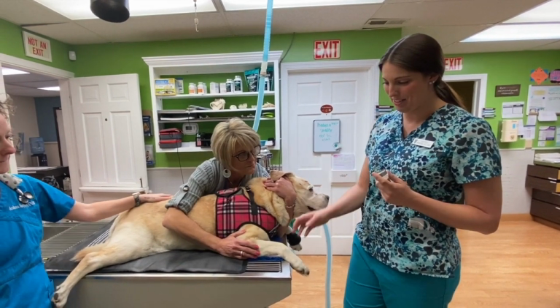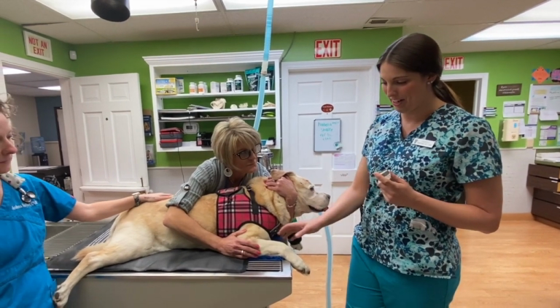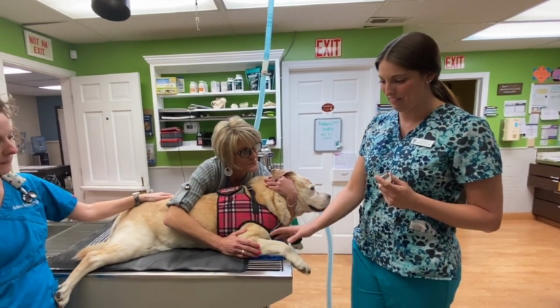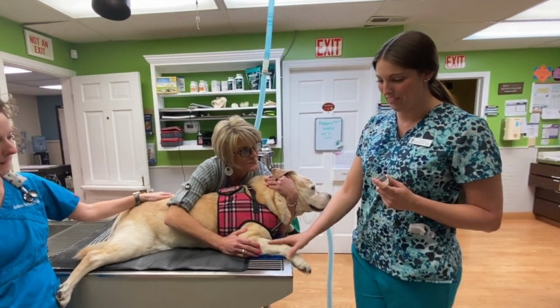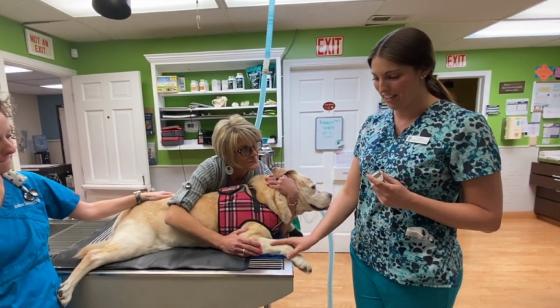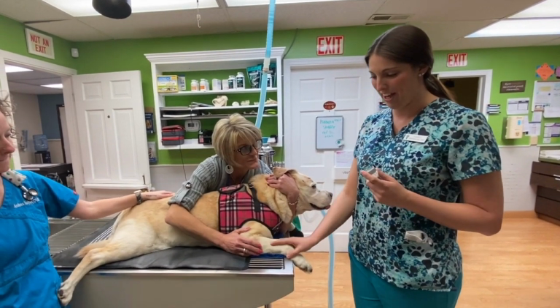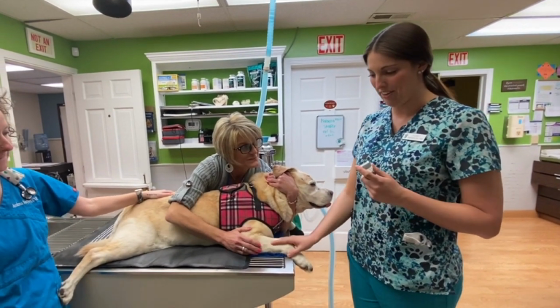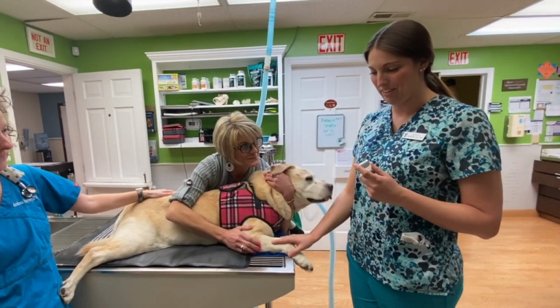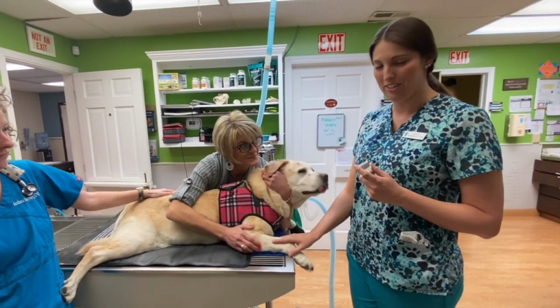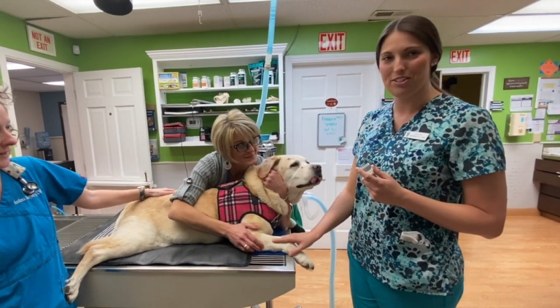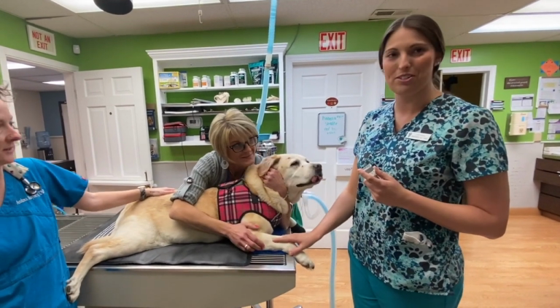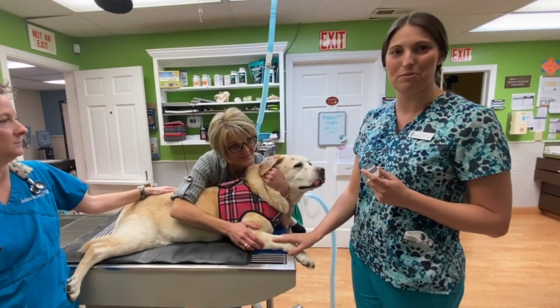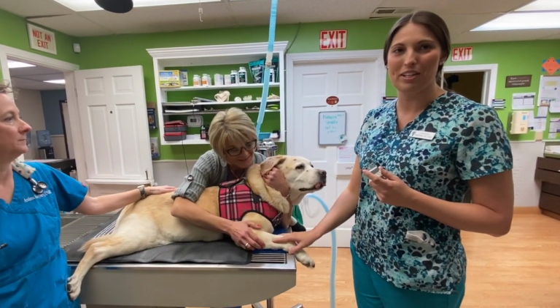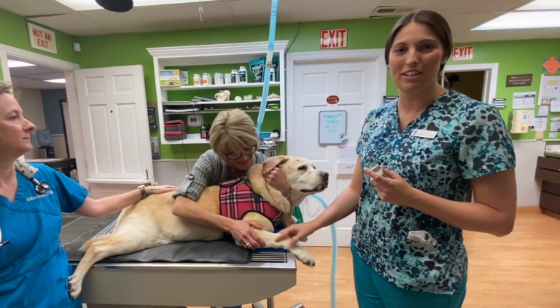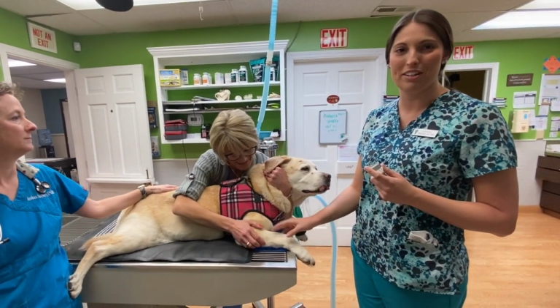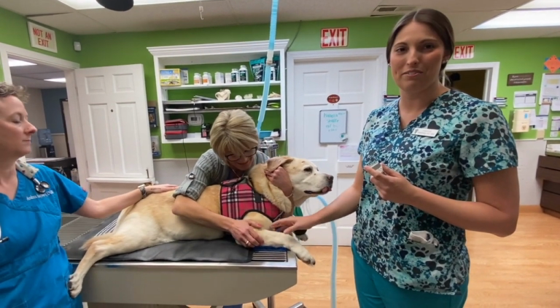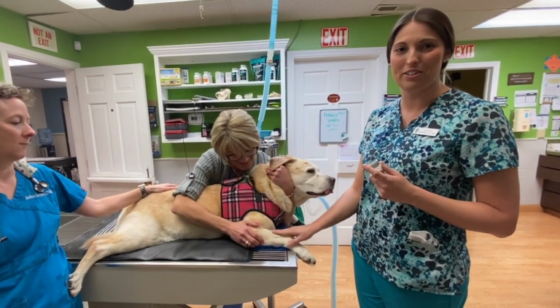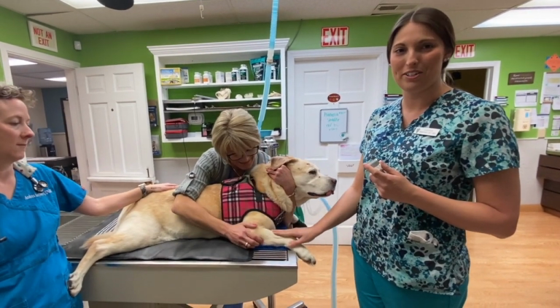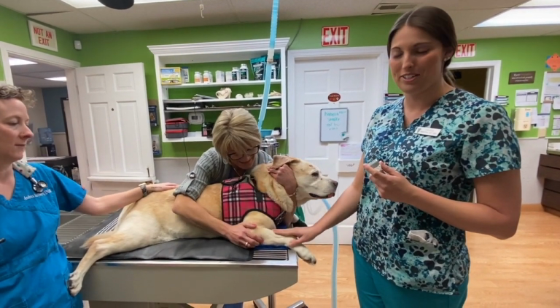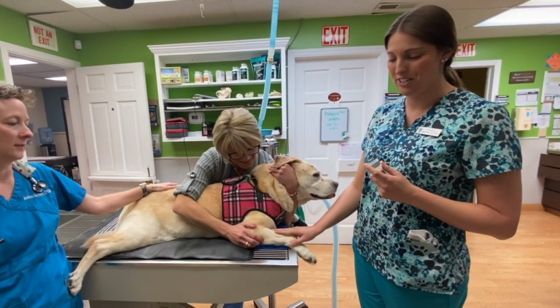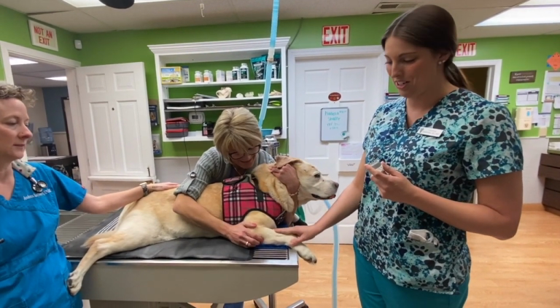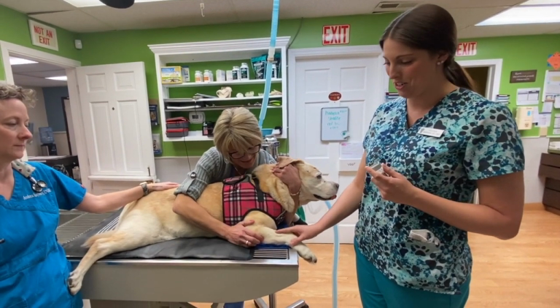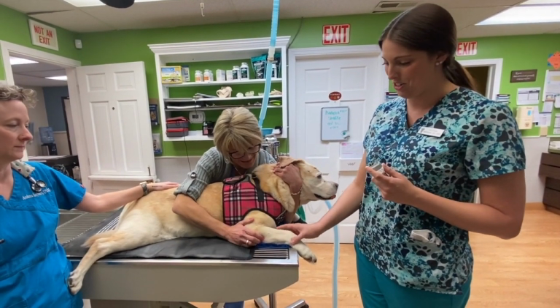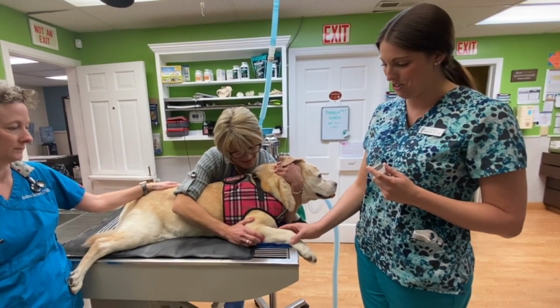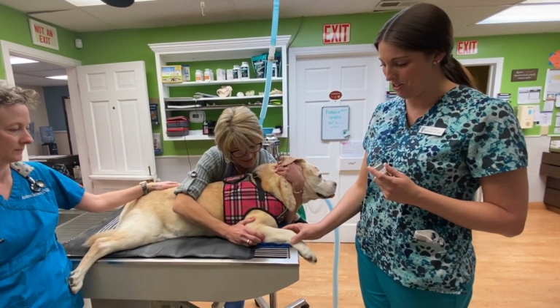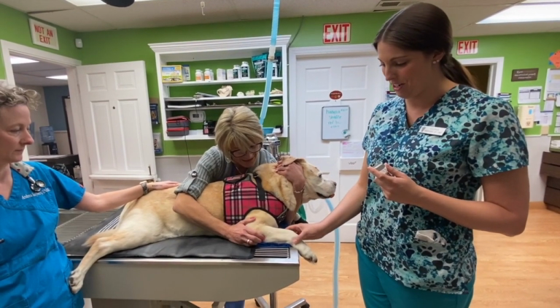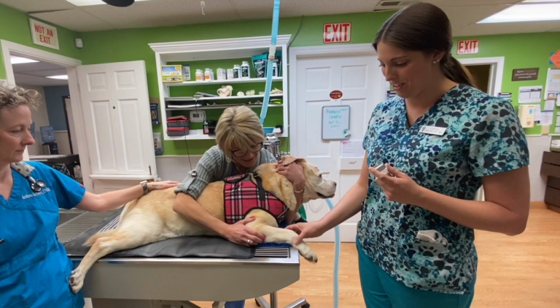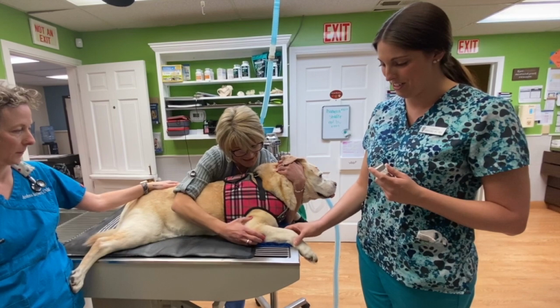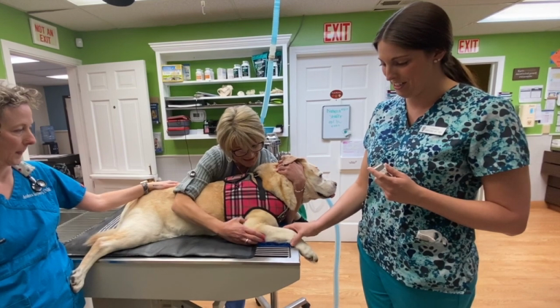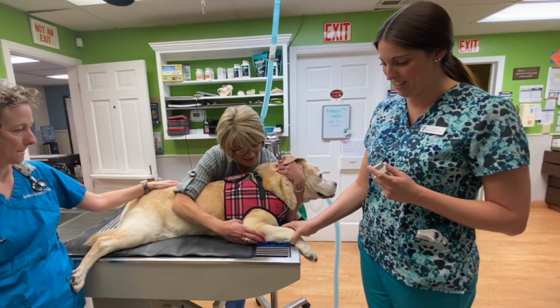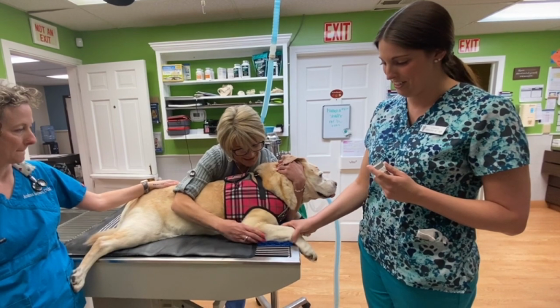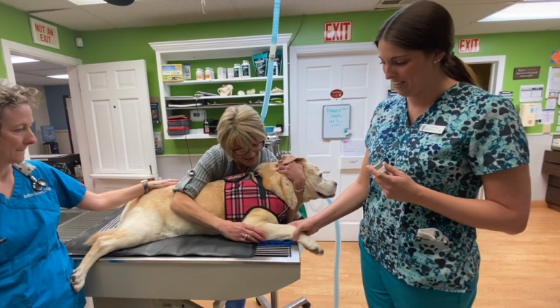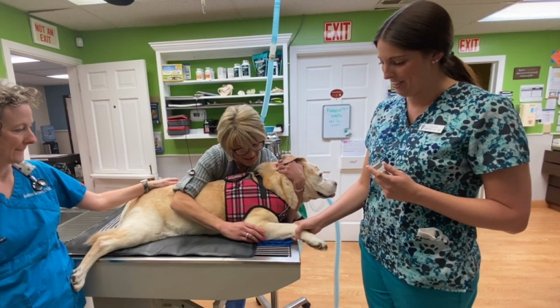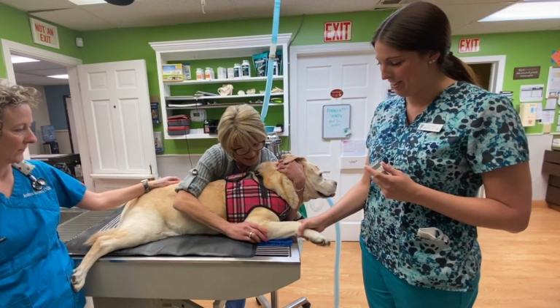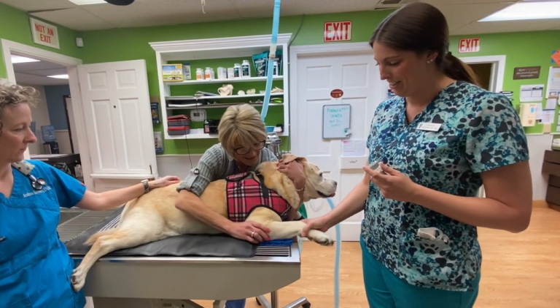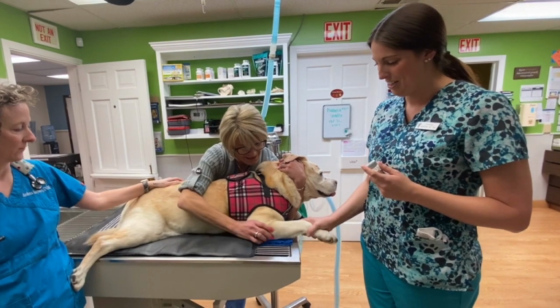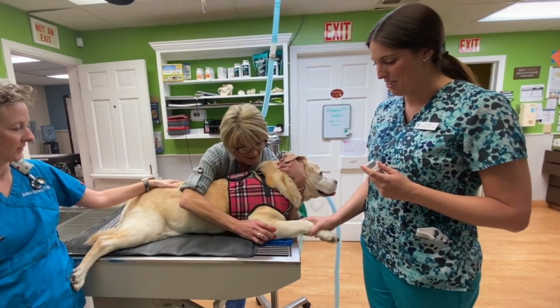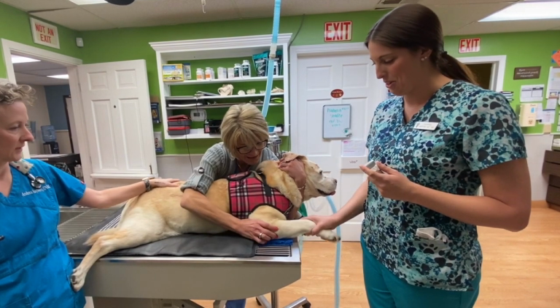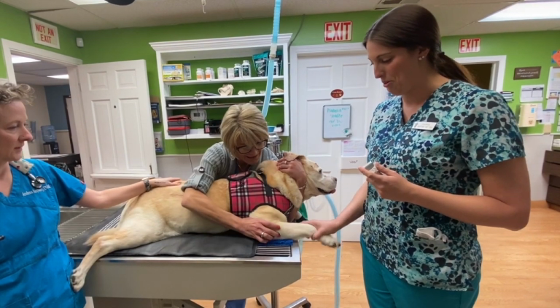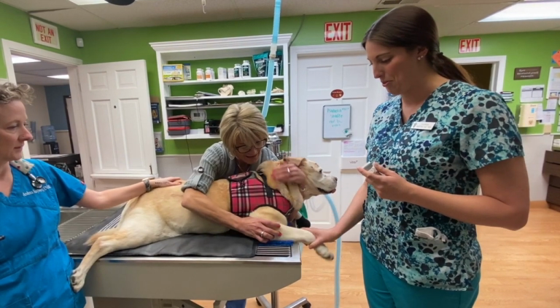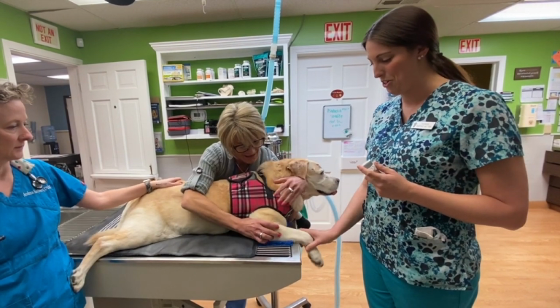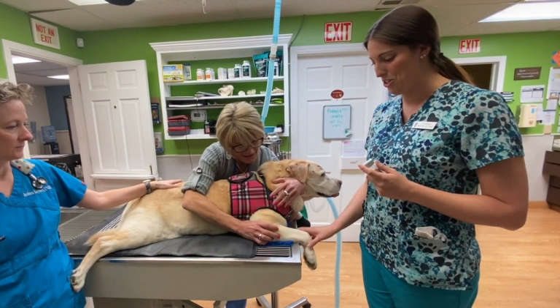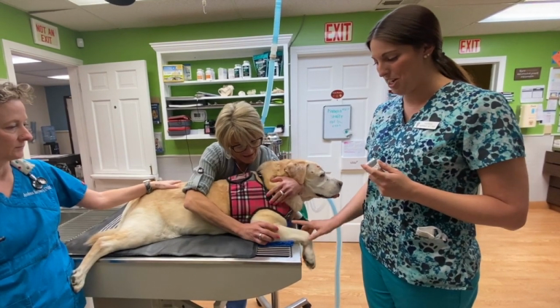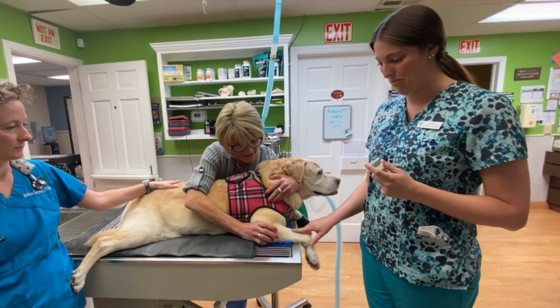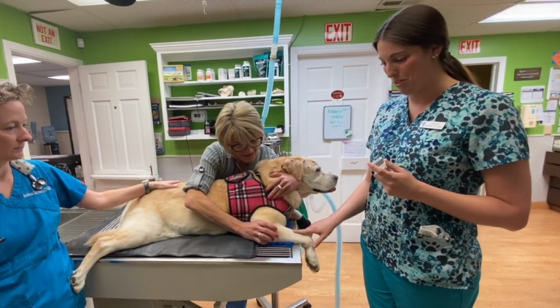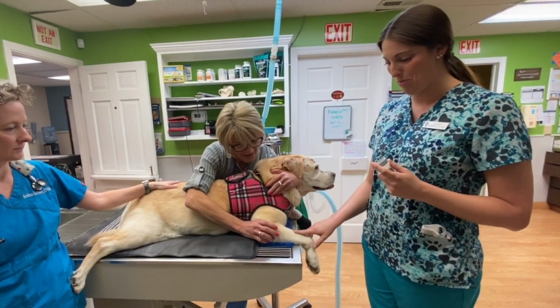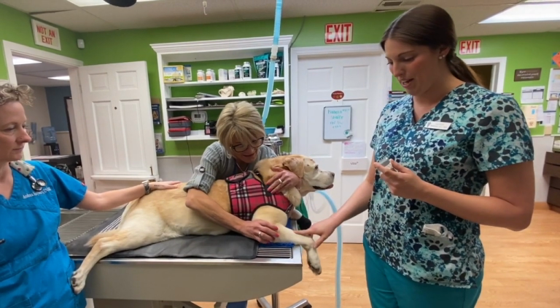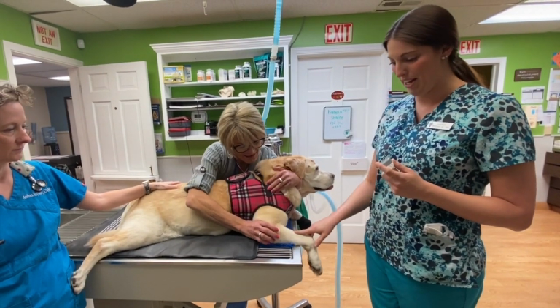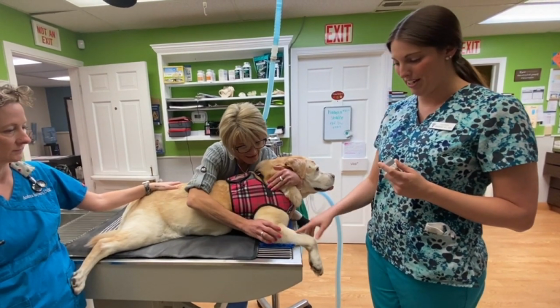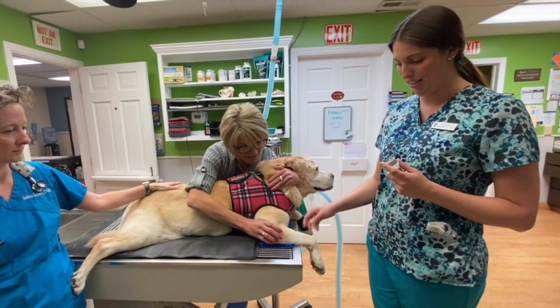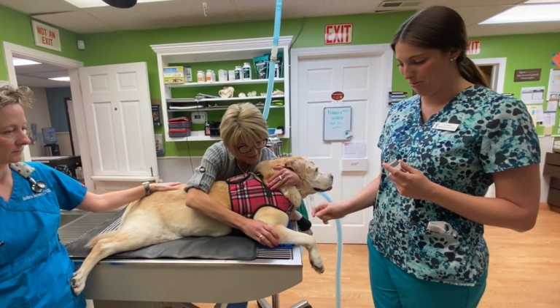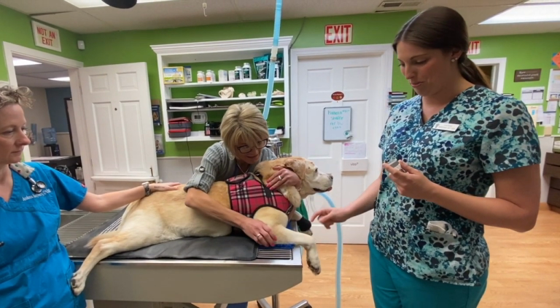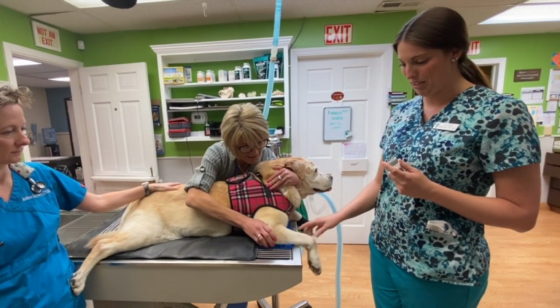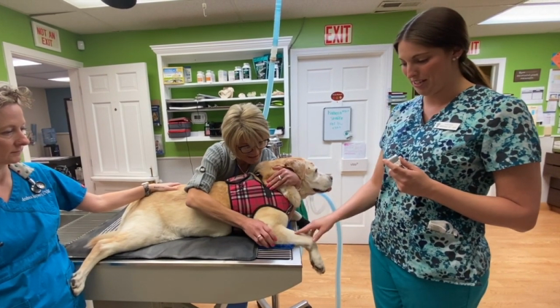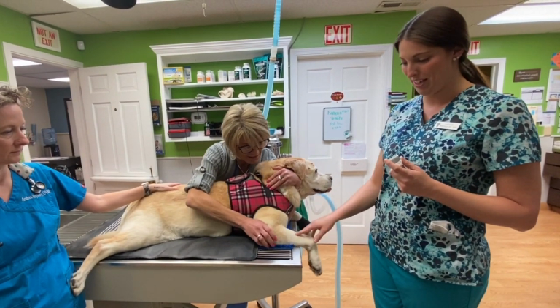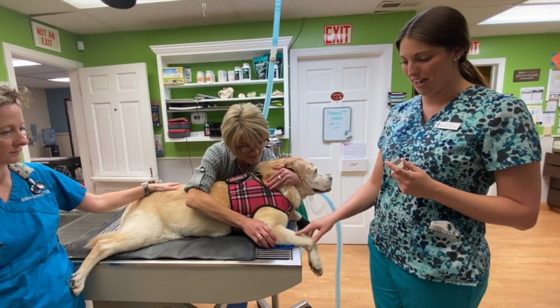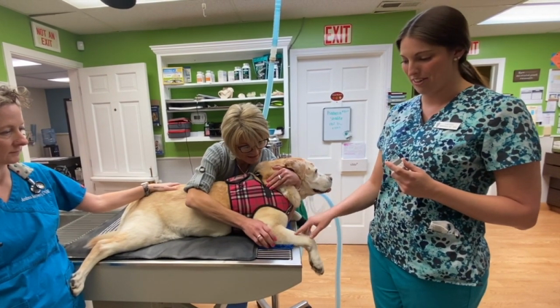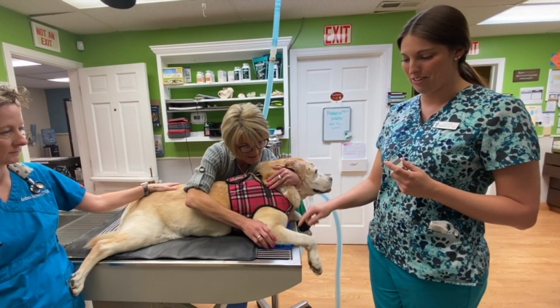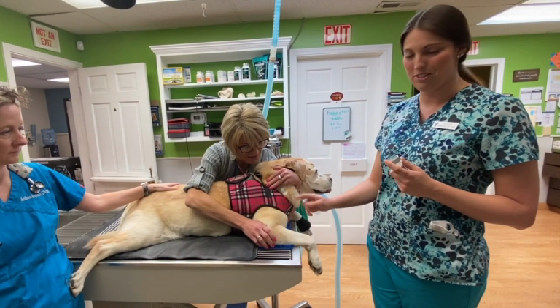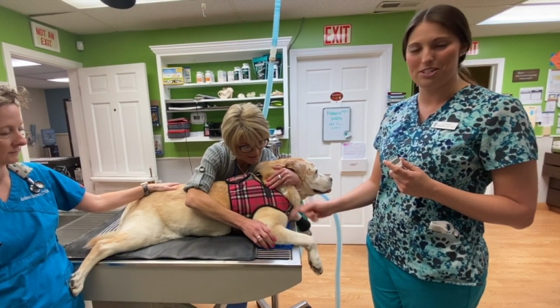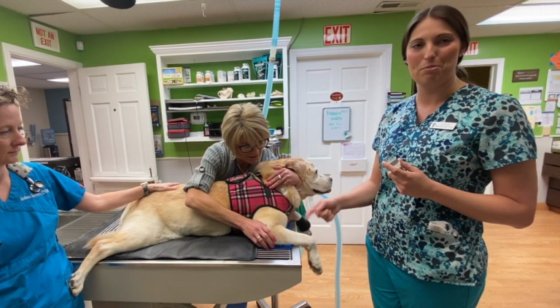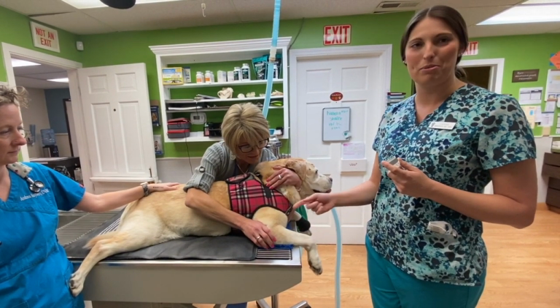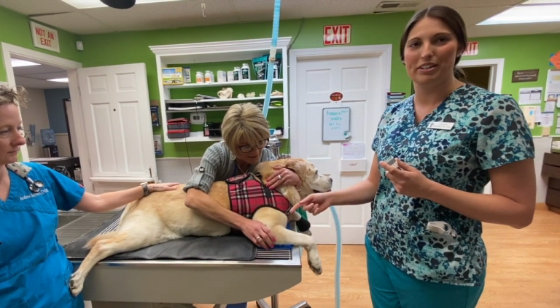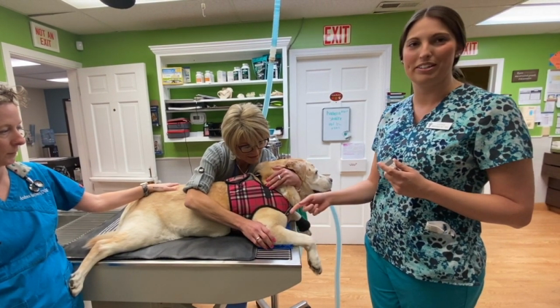We're going to place the IV catheter so we can give her her induction drugs. I'm going to shave the spot and then place the catheter and tape it in.